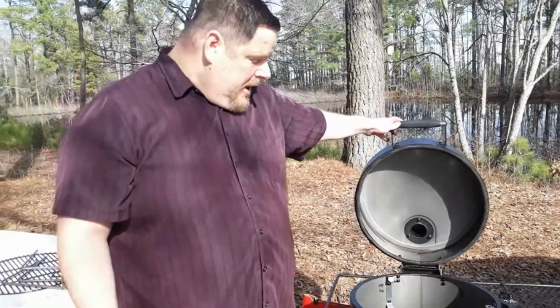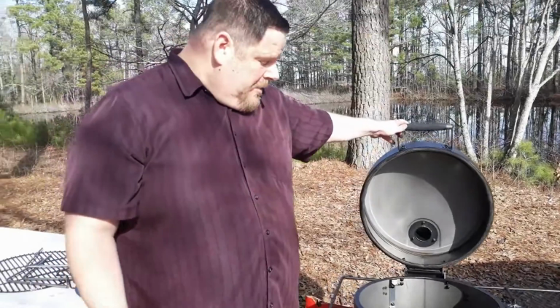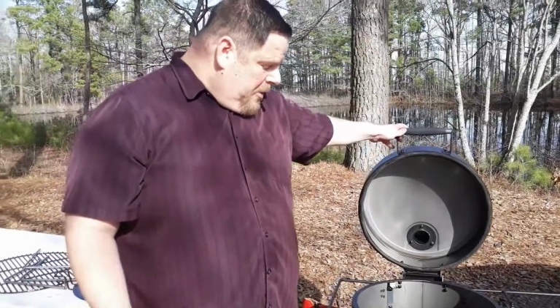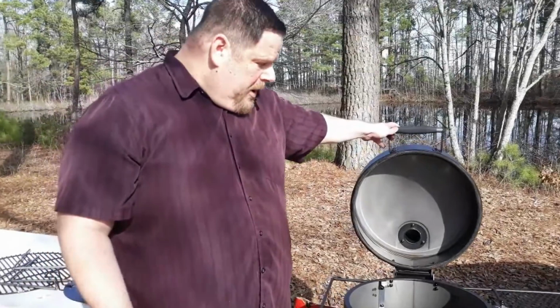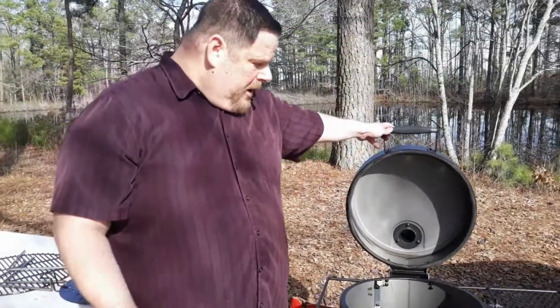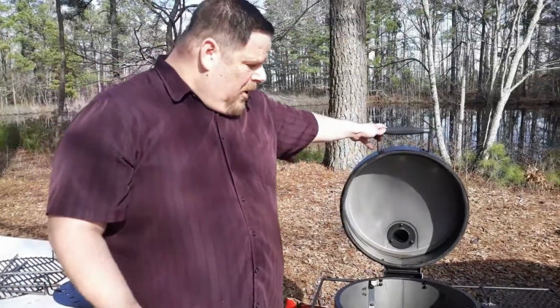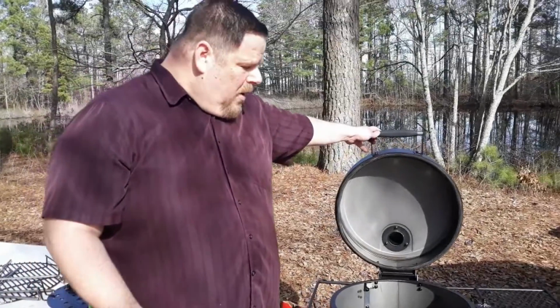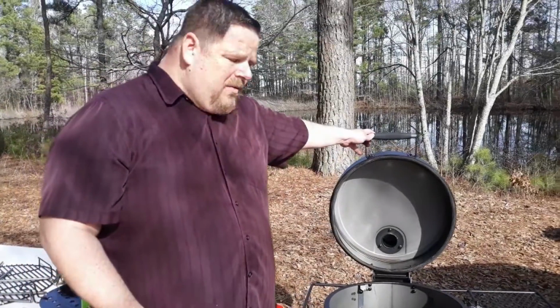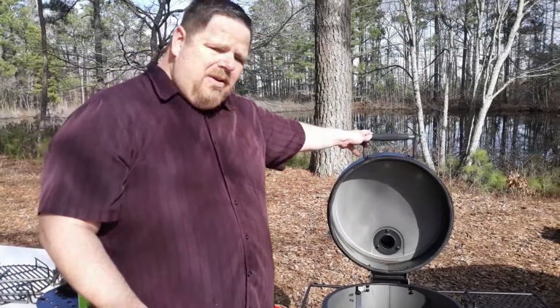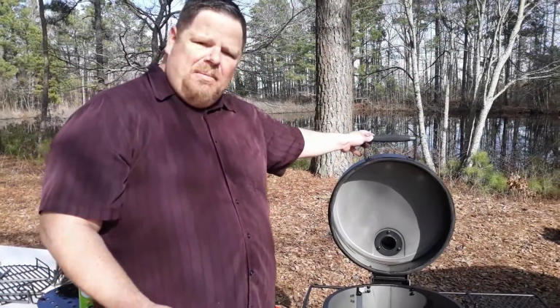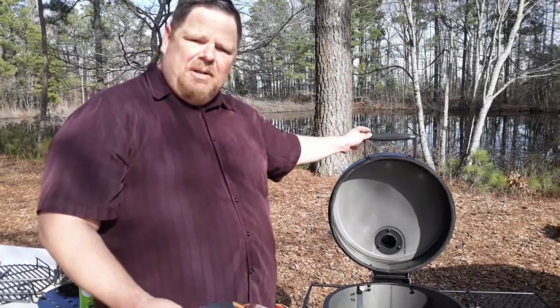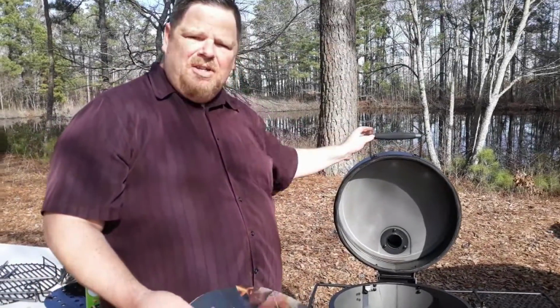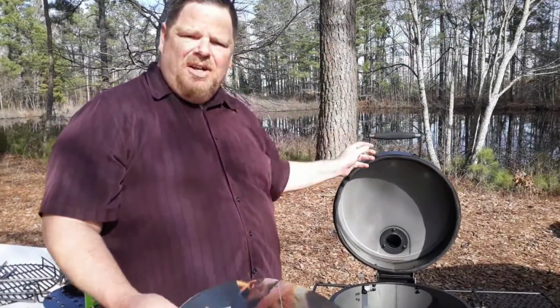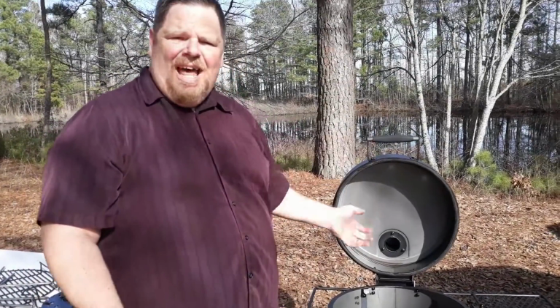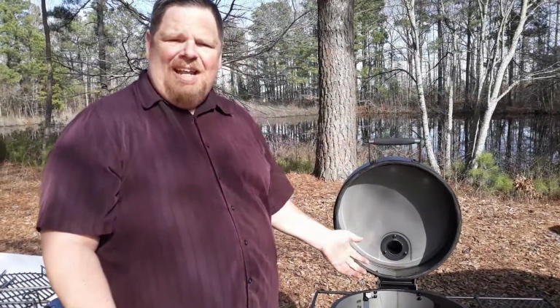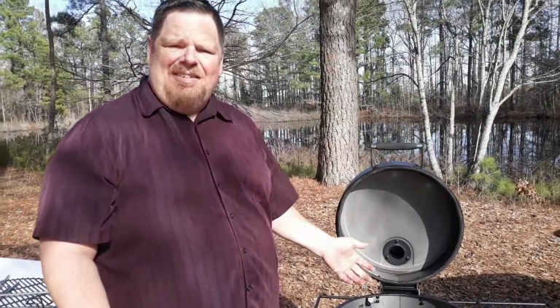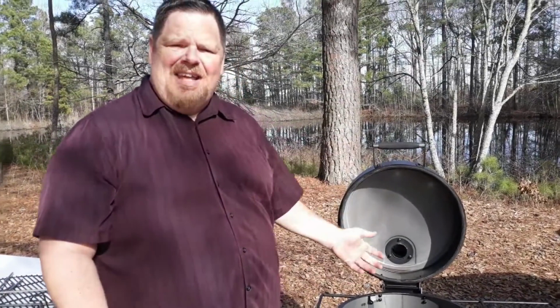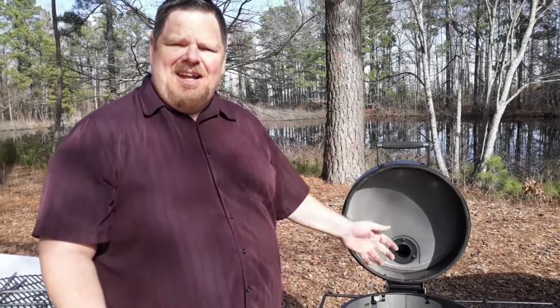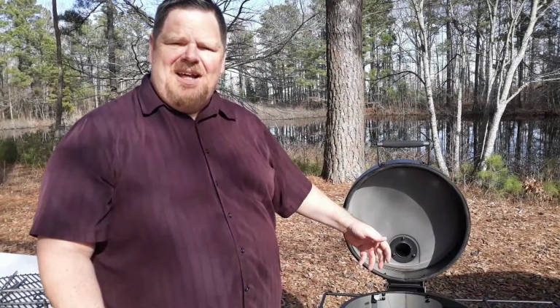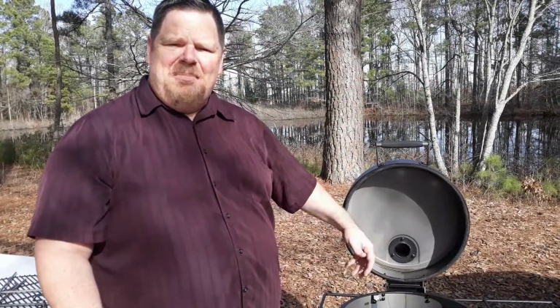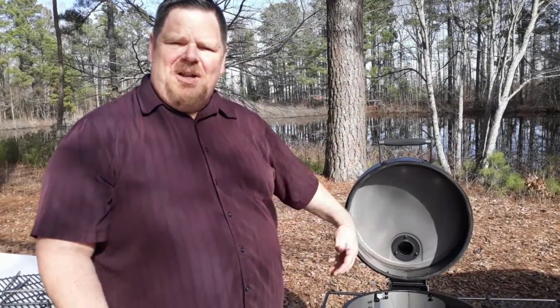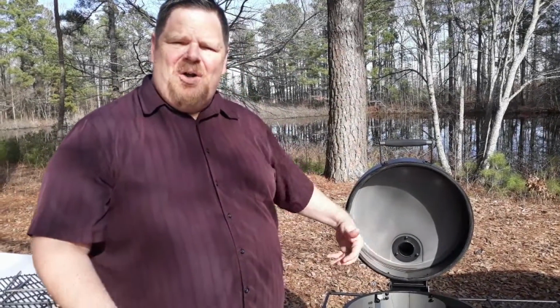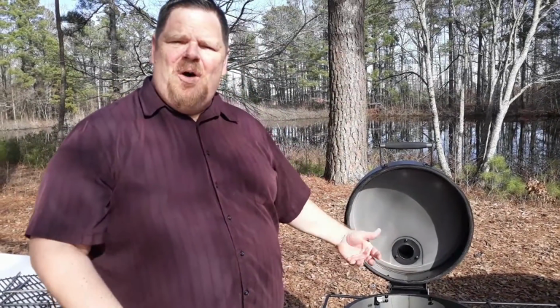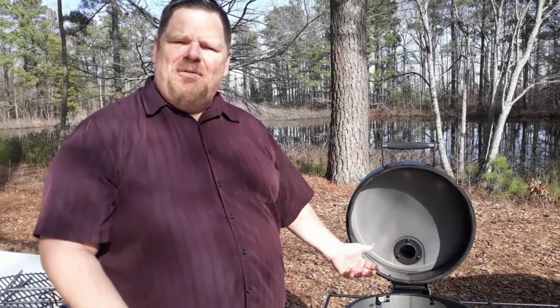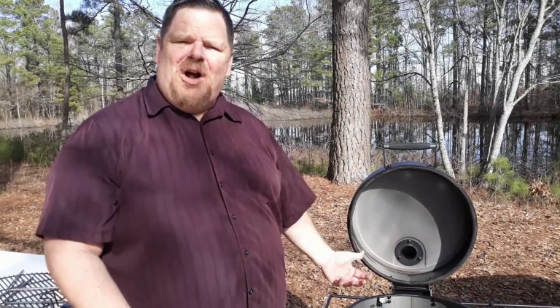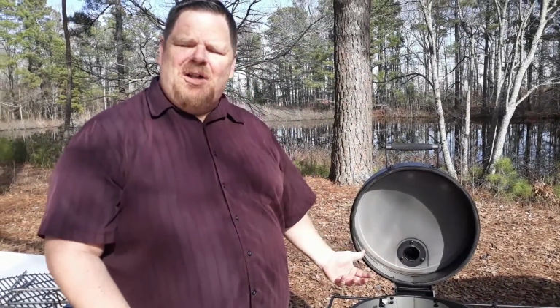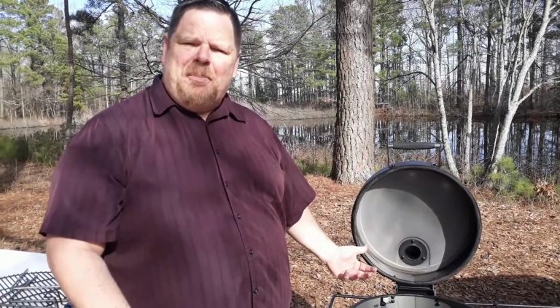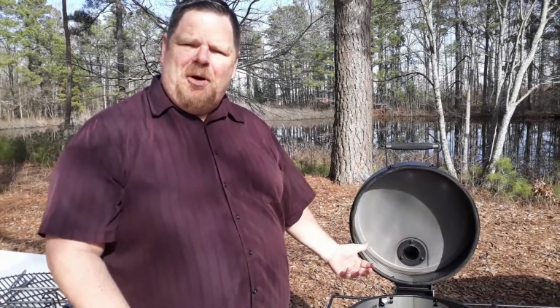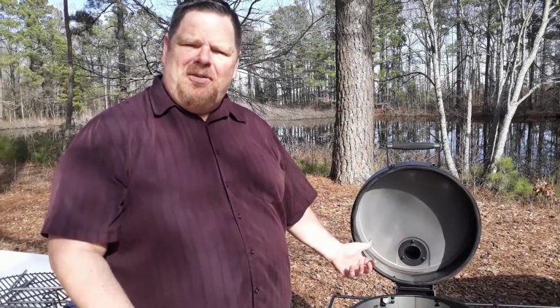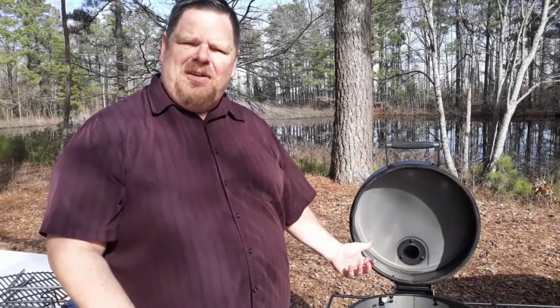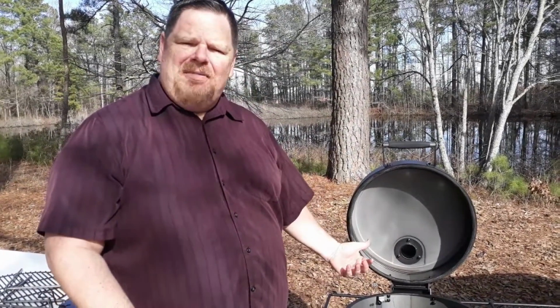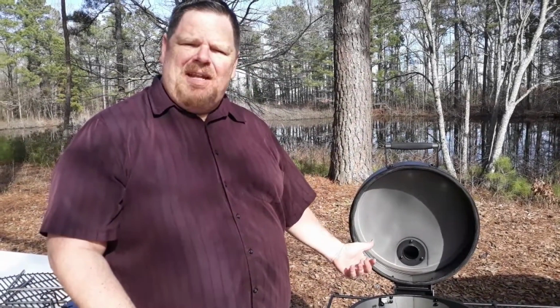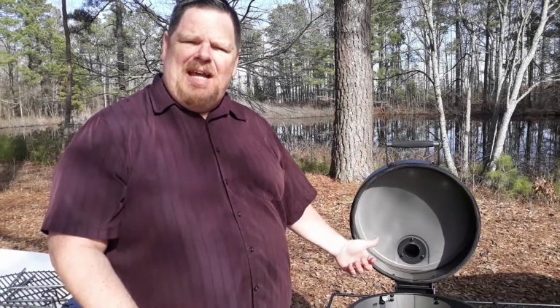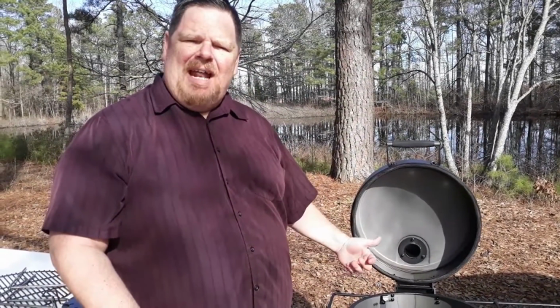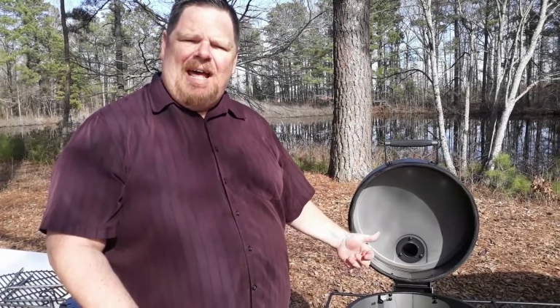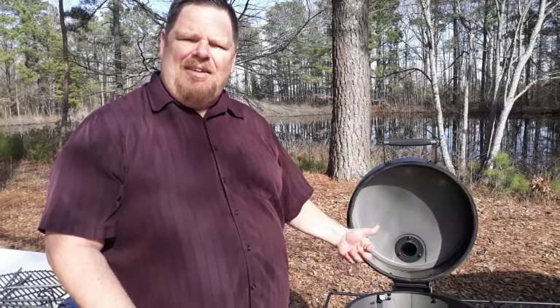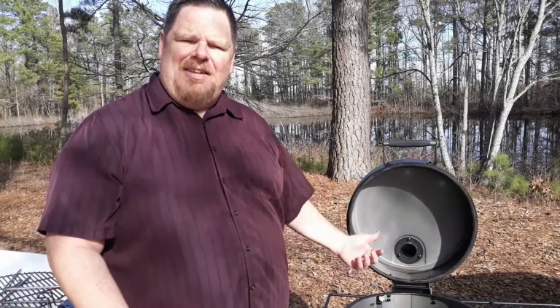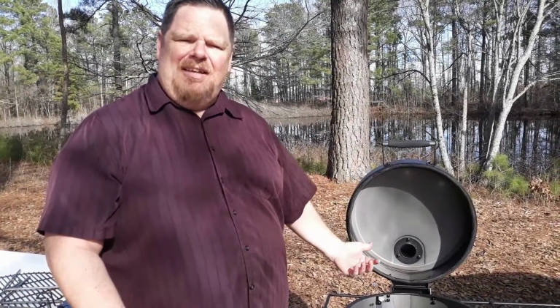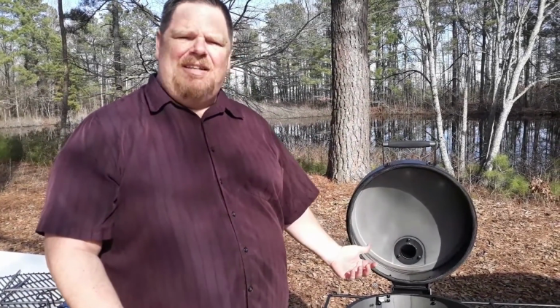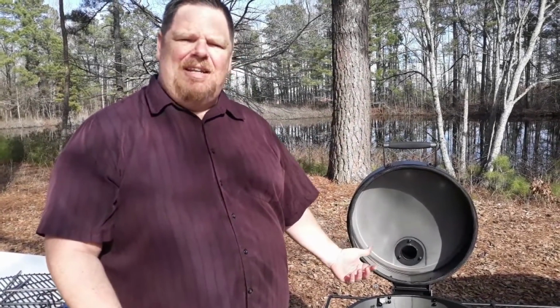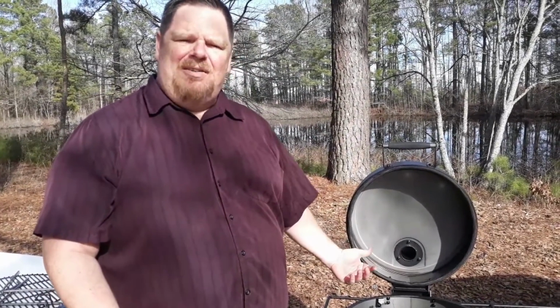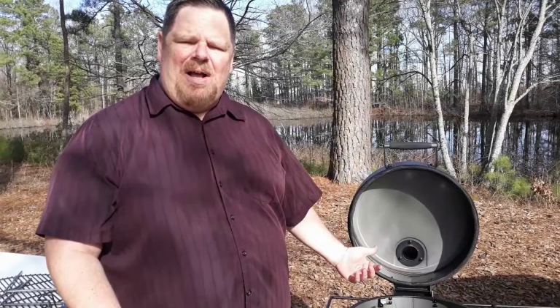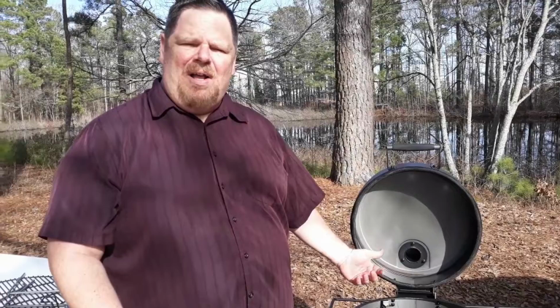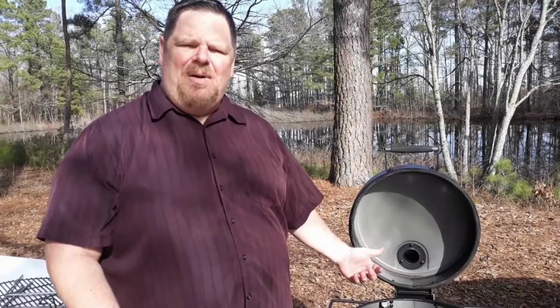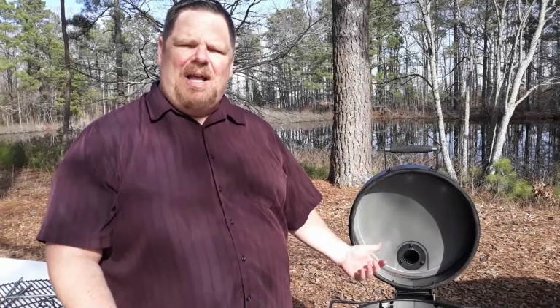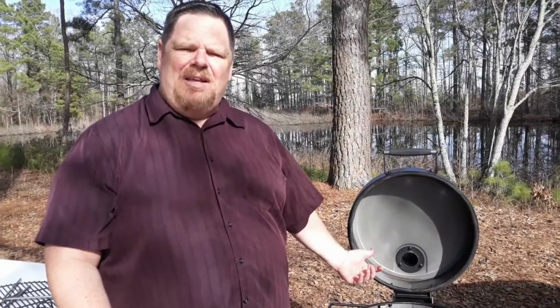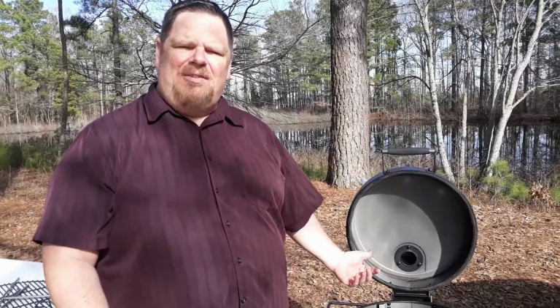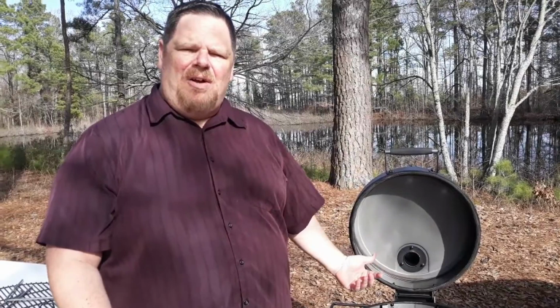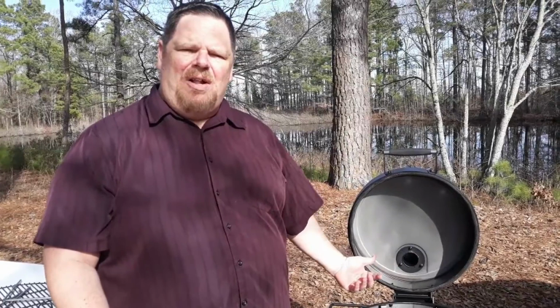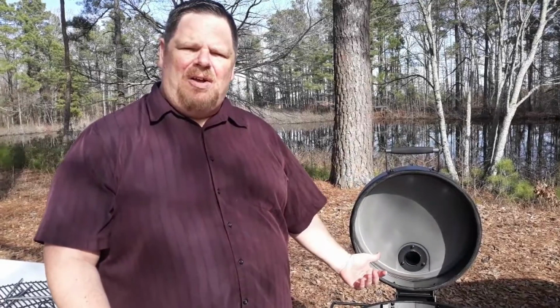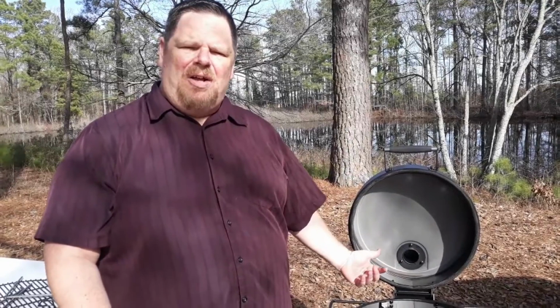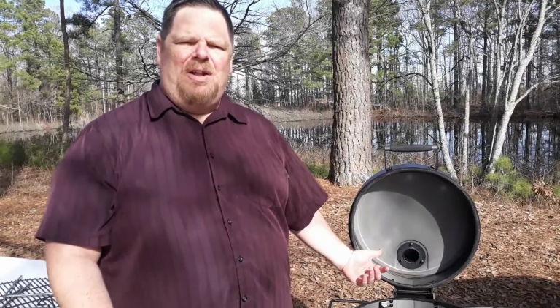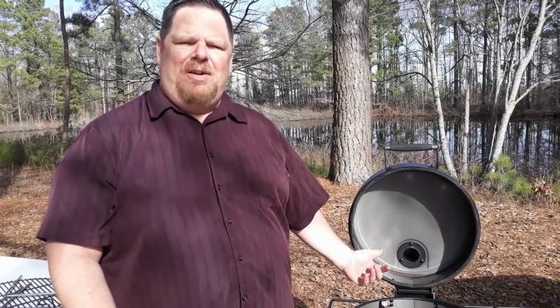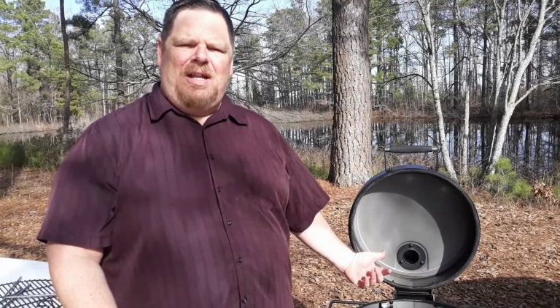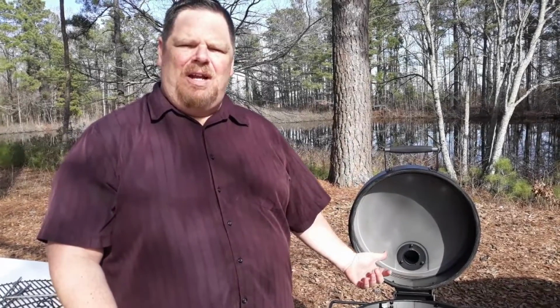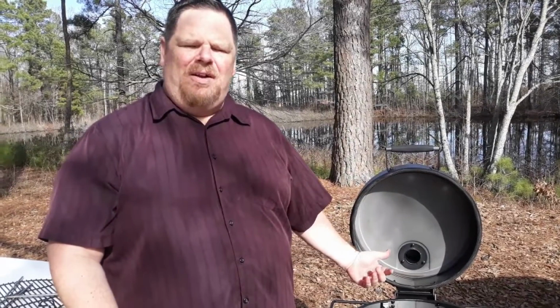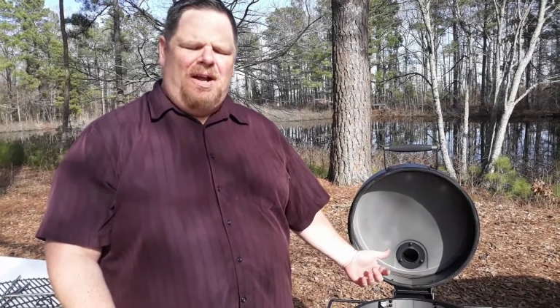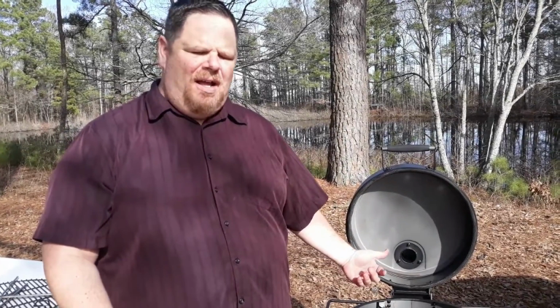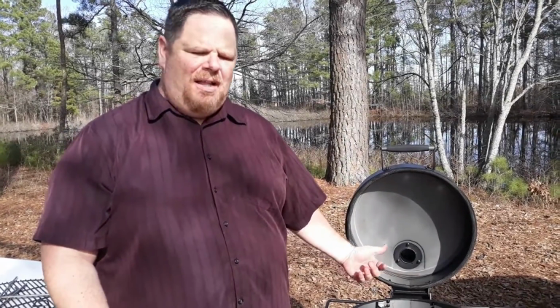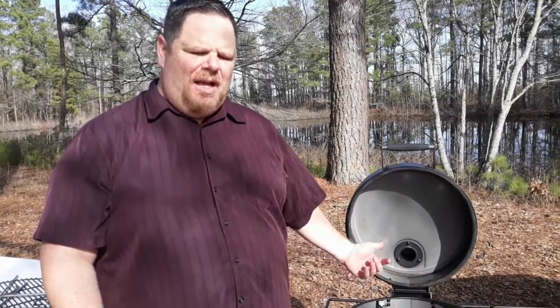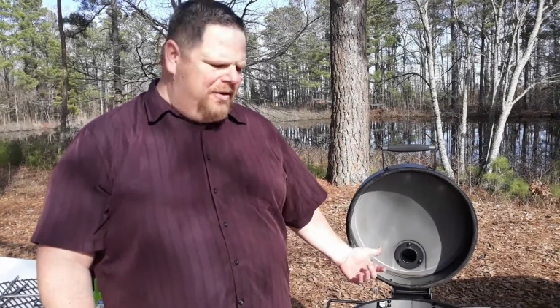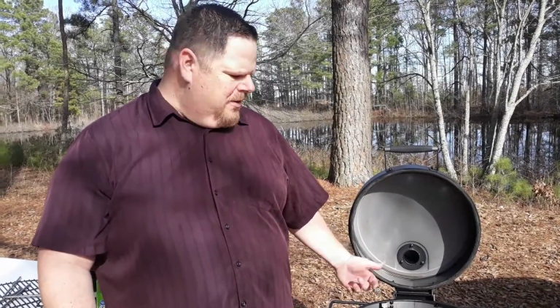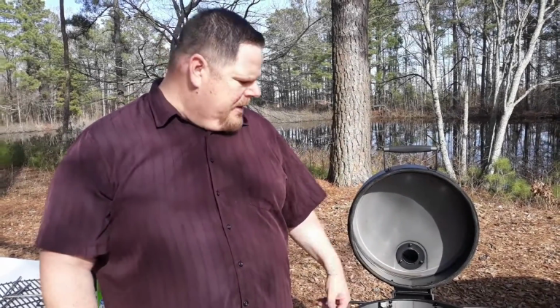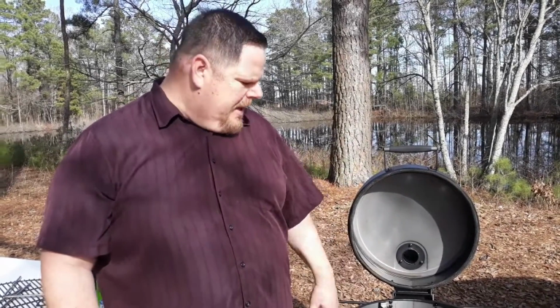We're going to go over it. I'm going to show you how to set it up, go over all the parts of it, and how to season it so I can go ahead and get started cooking on it here later on today.